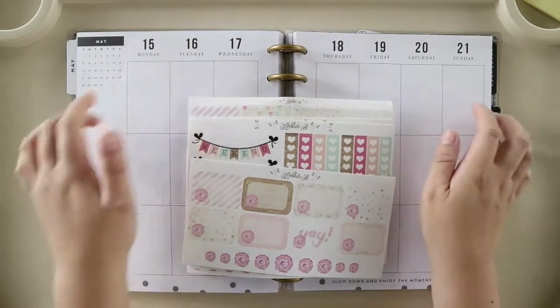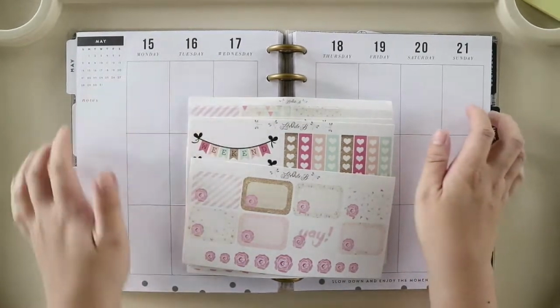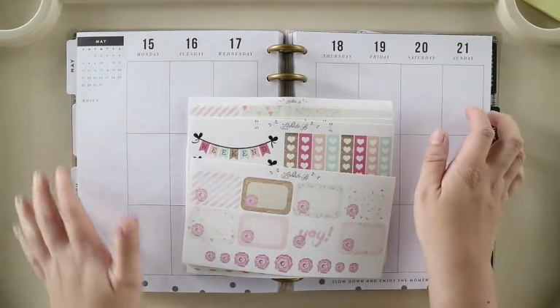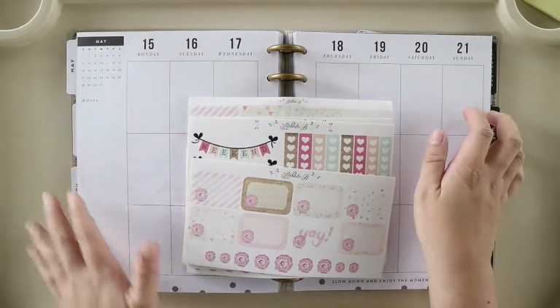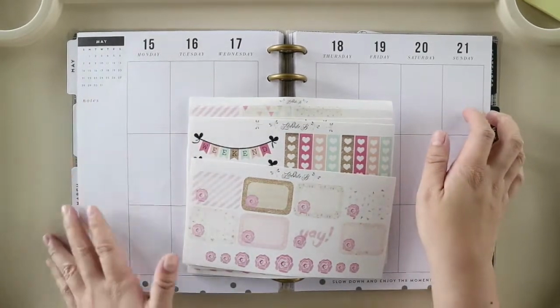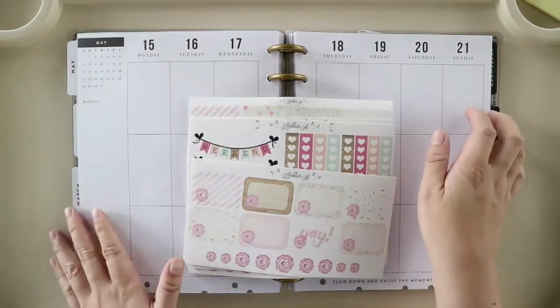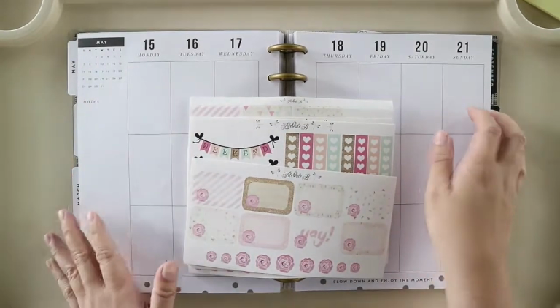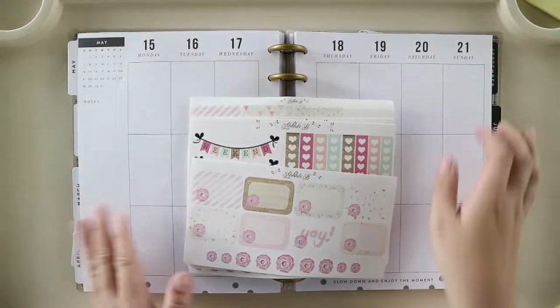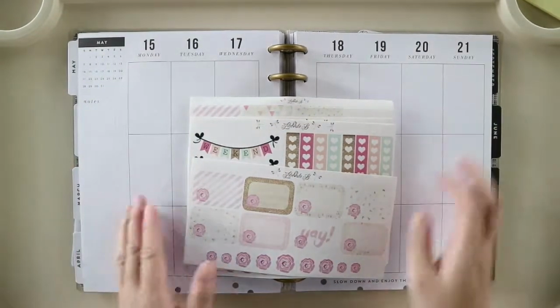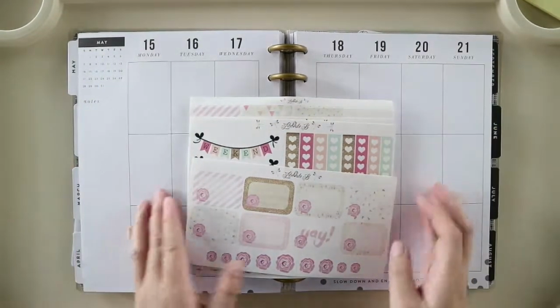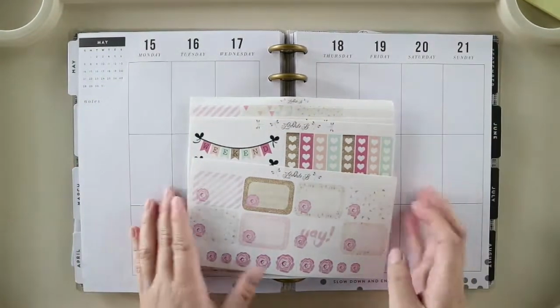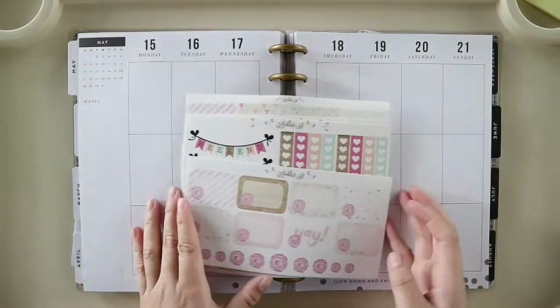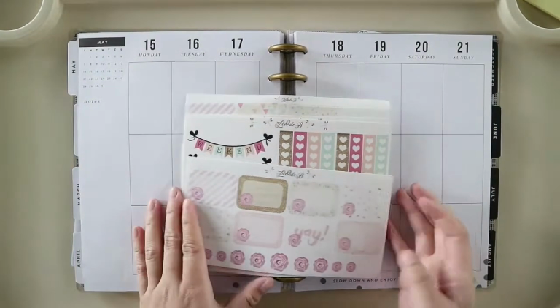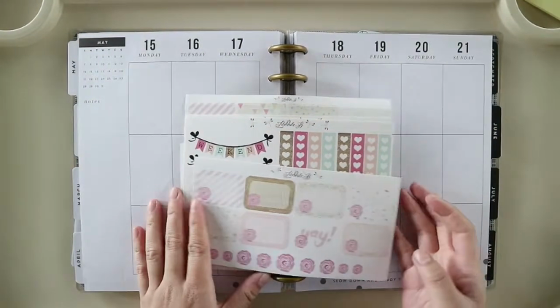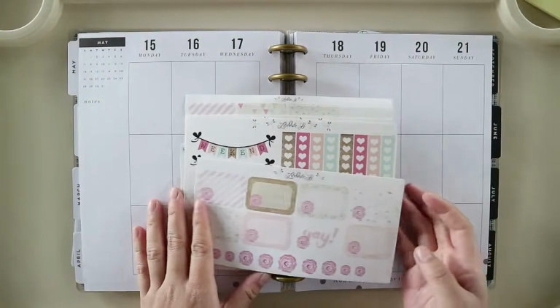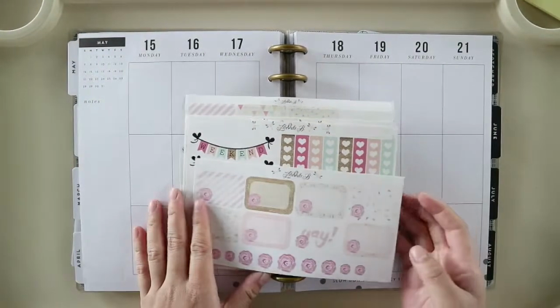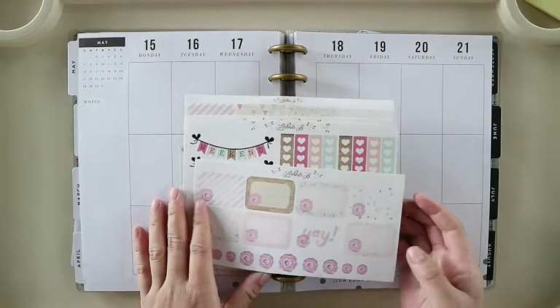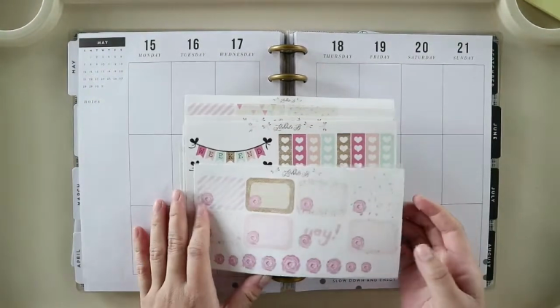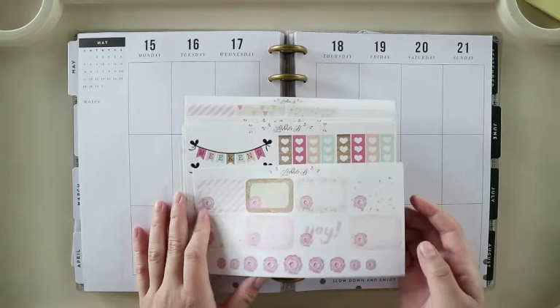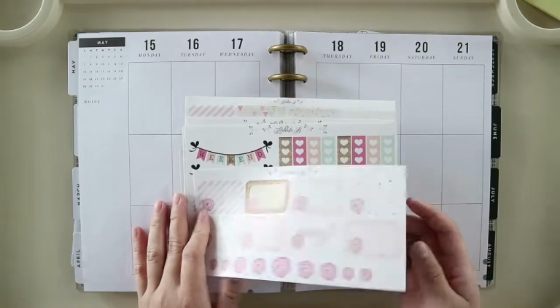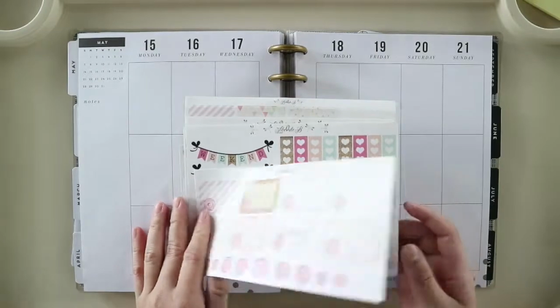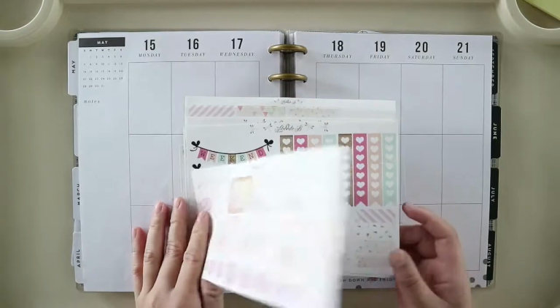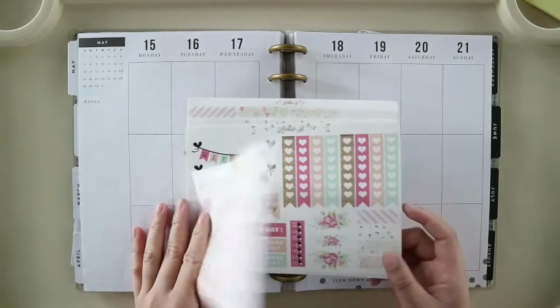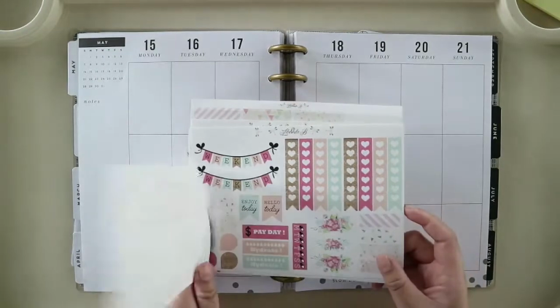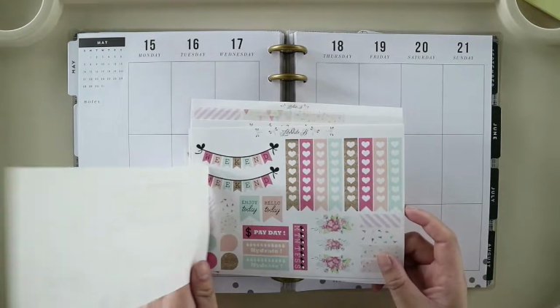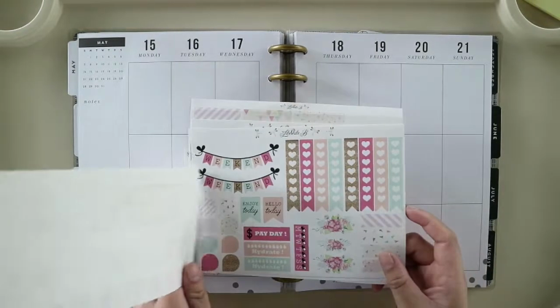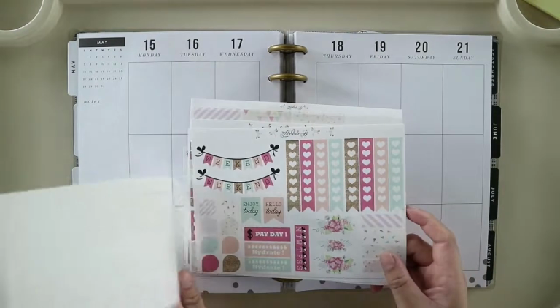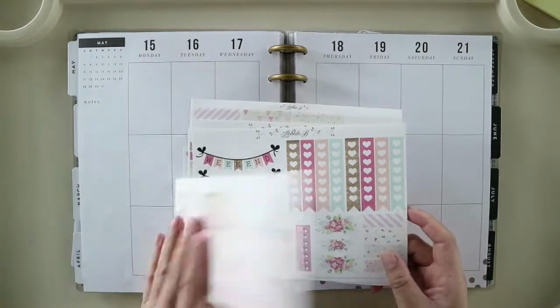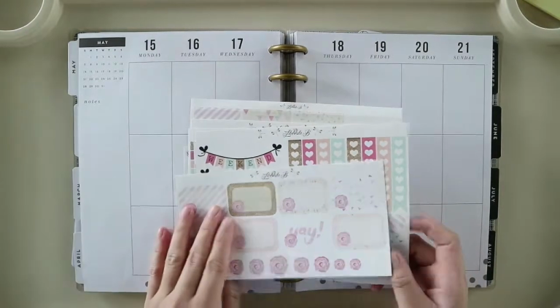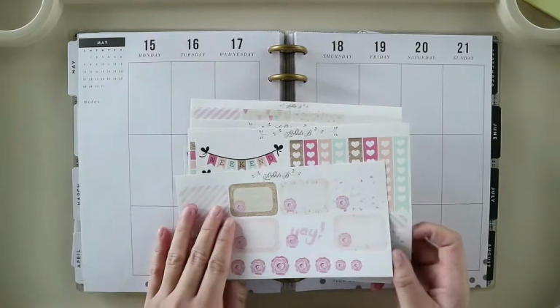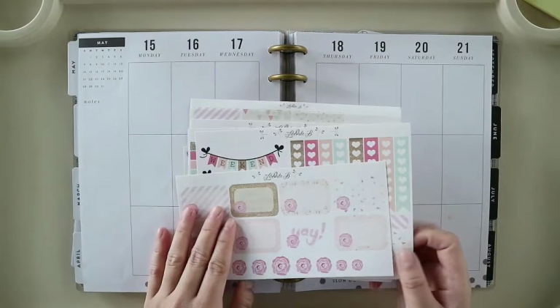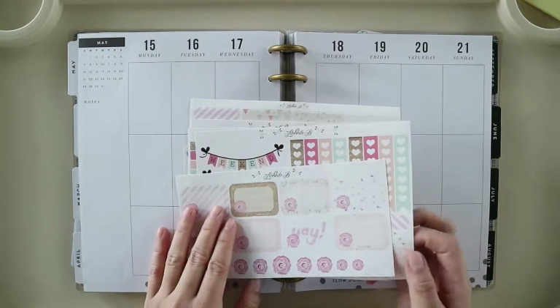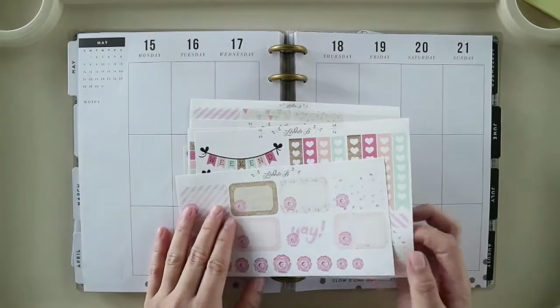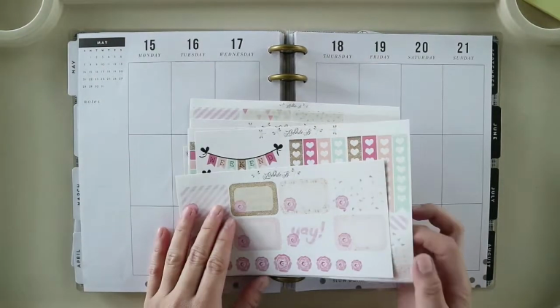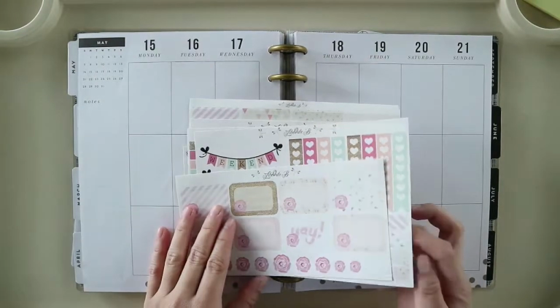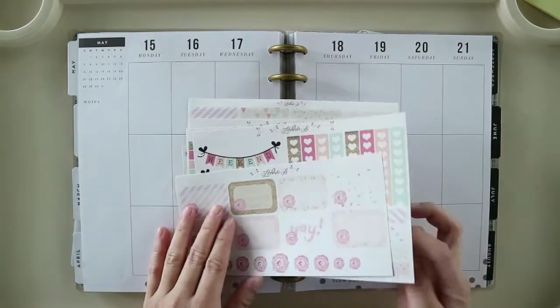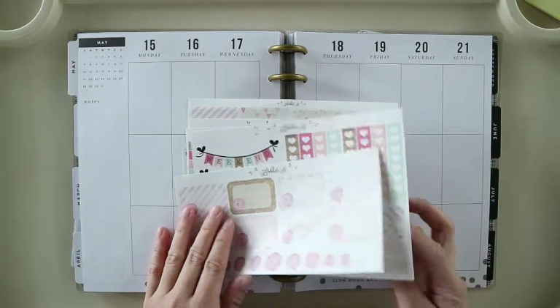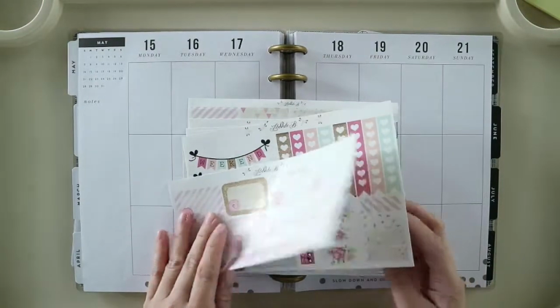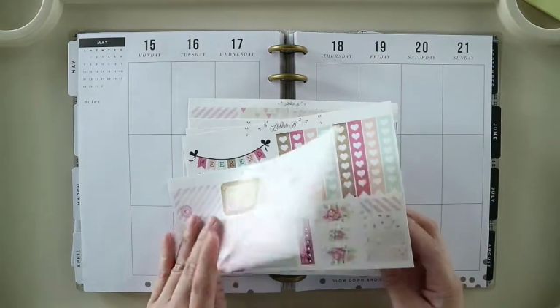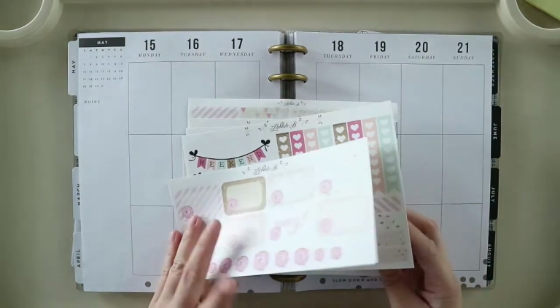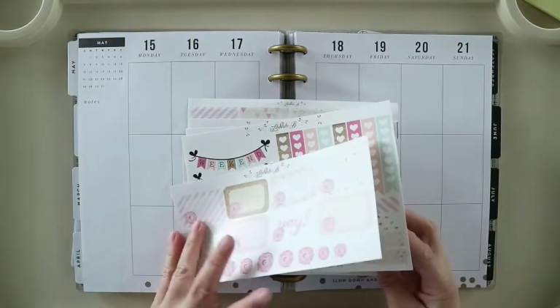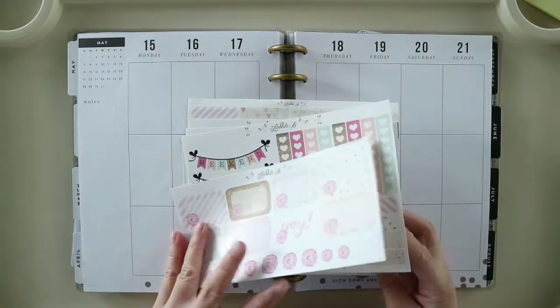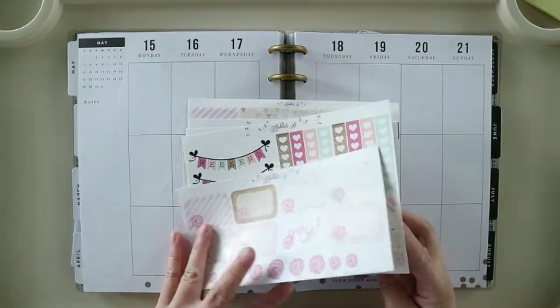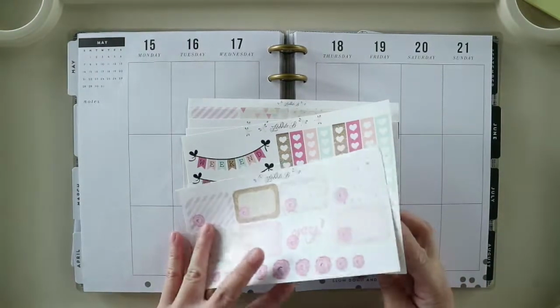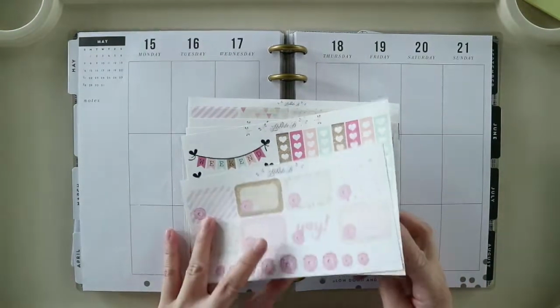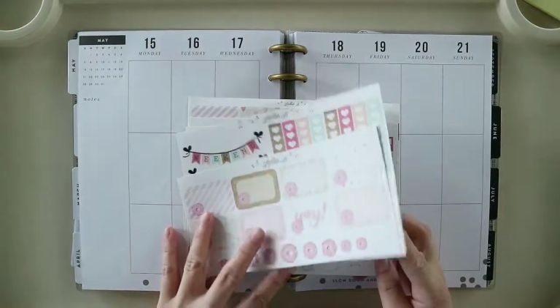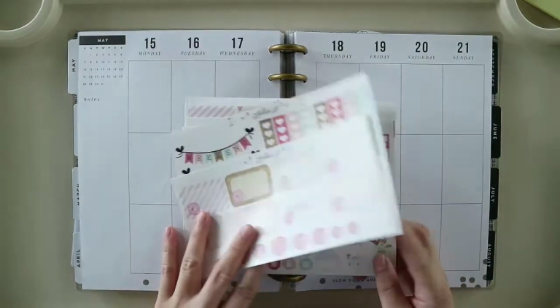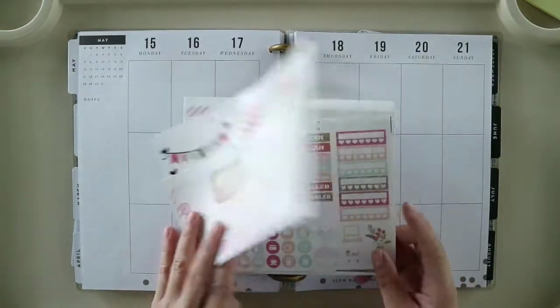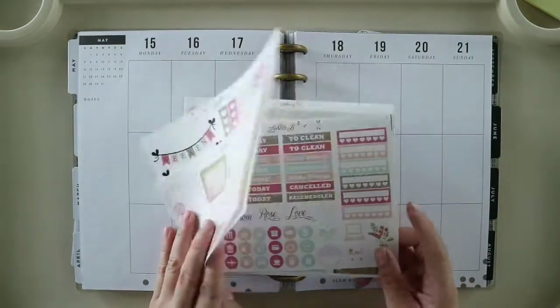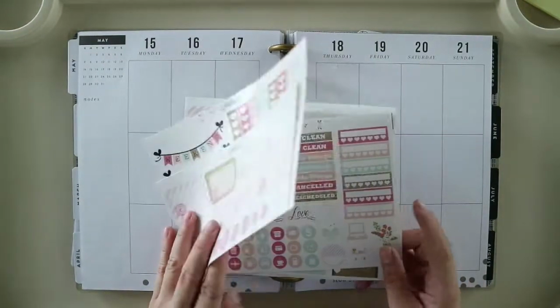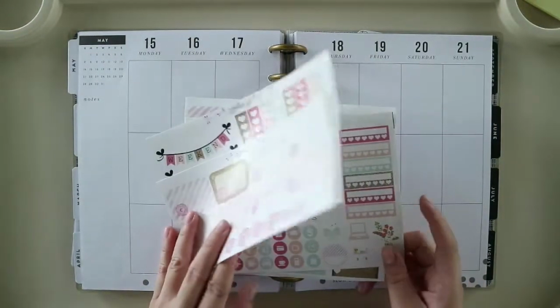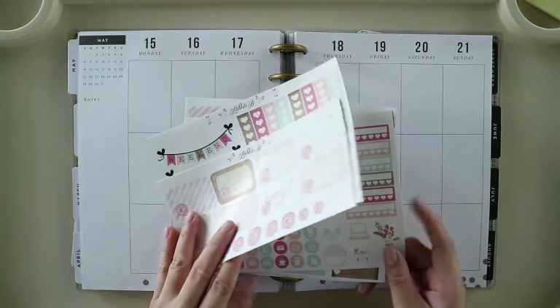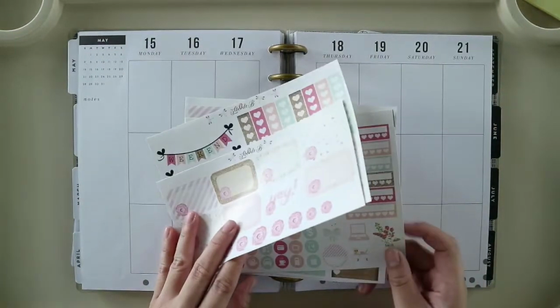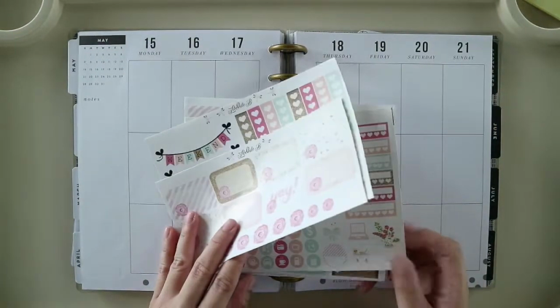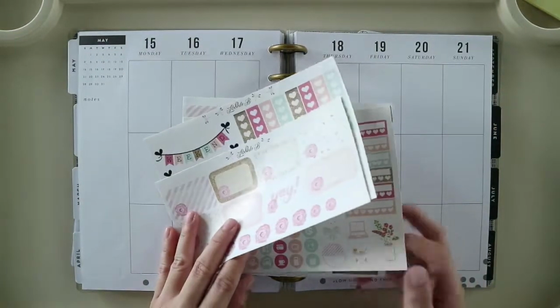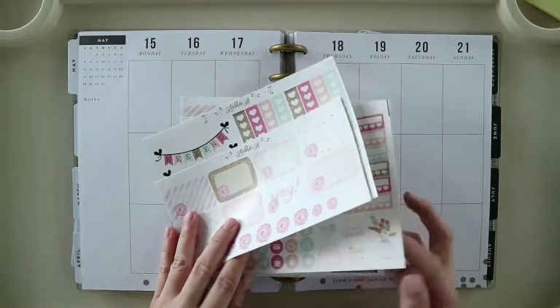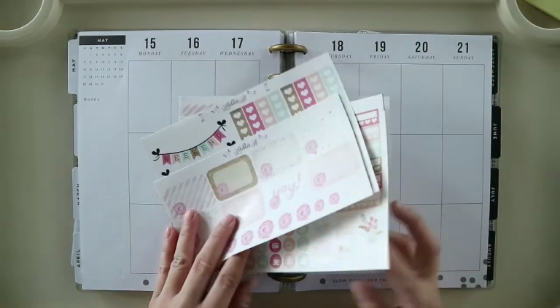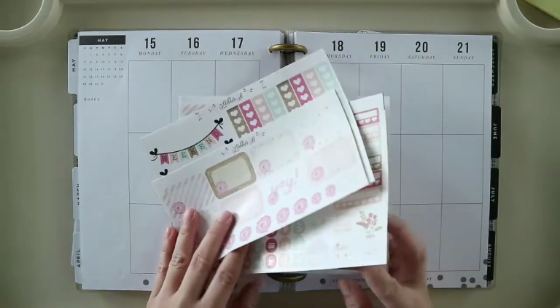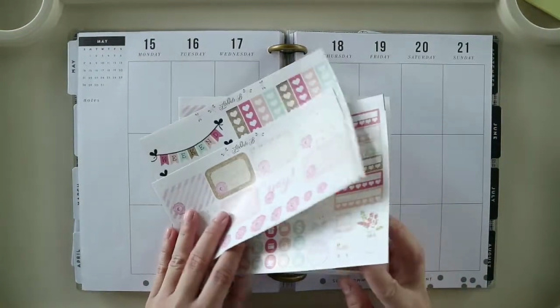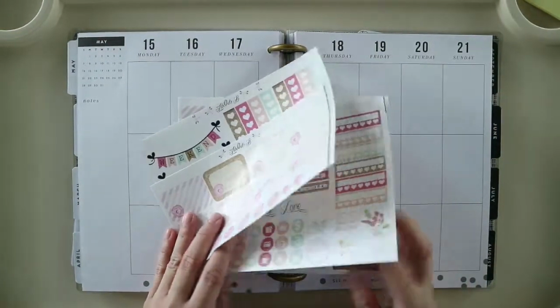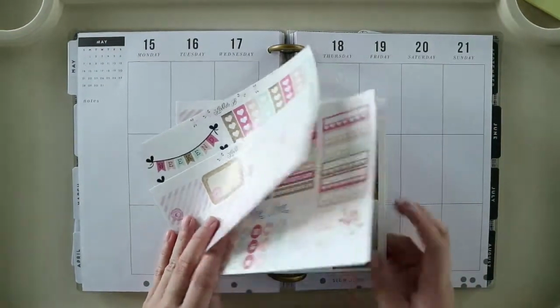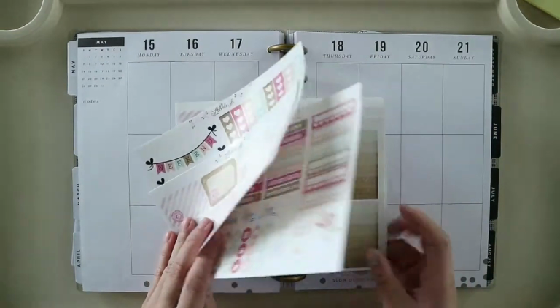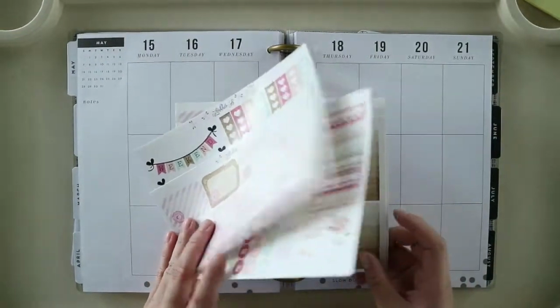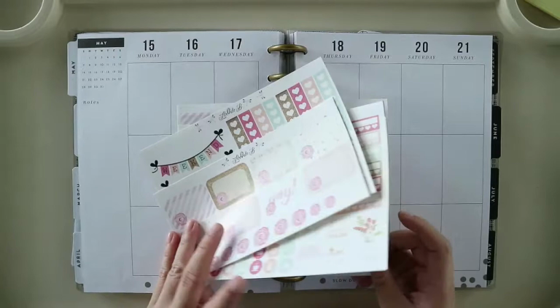And for this week I will be using this kit. I think this is a celebration kit from Naya Papery.